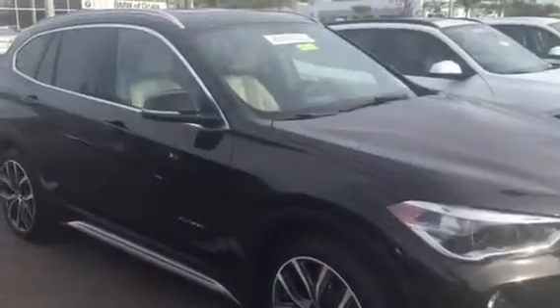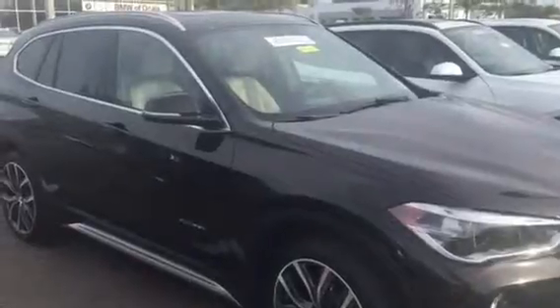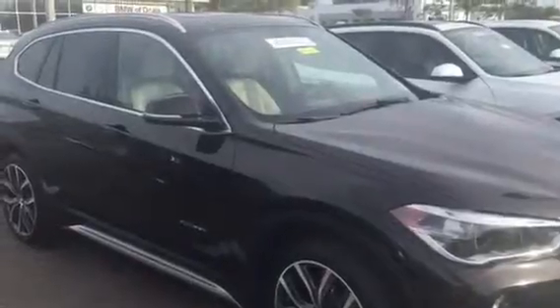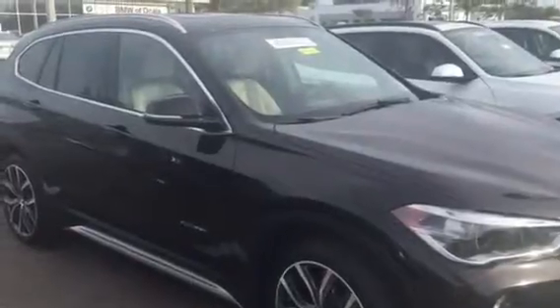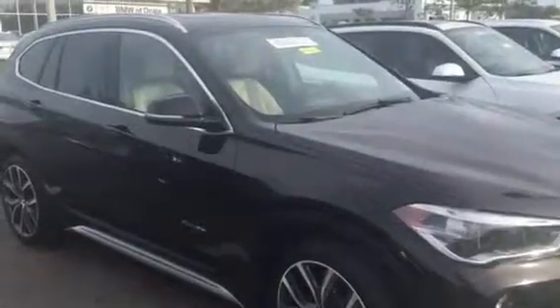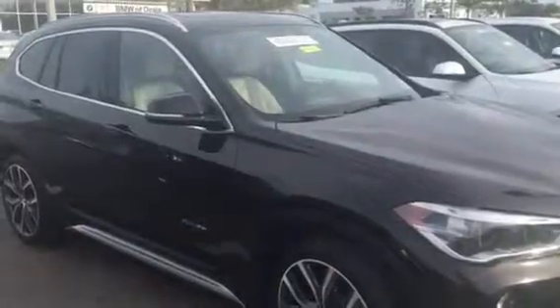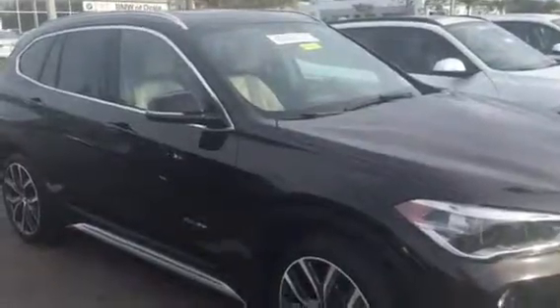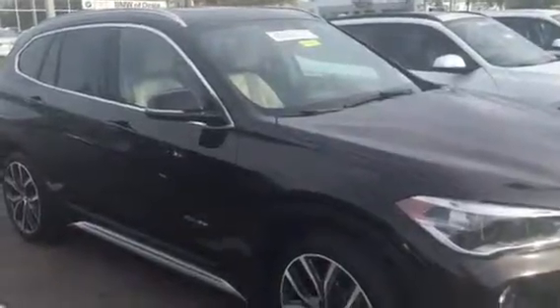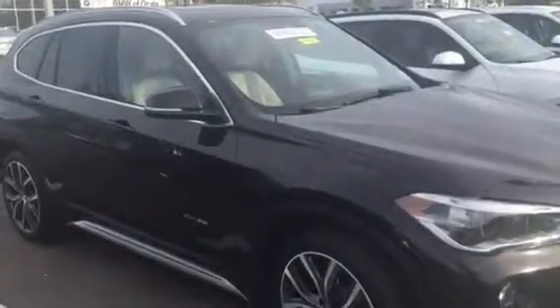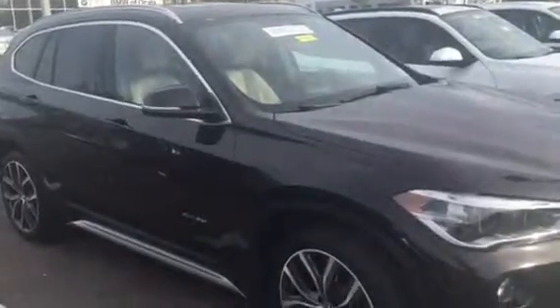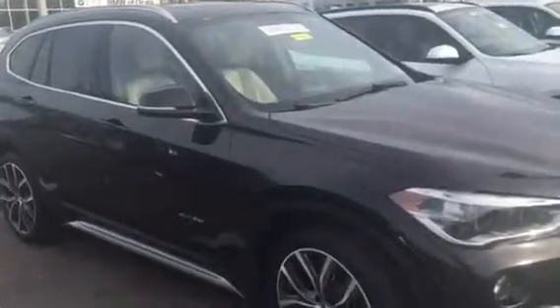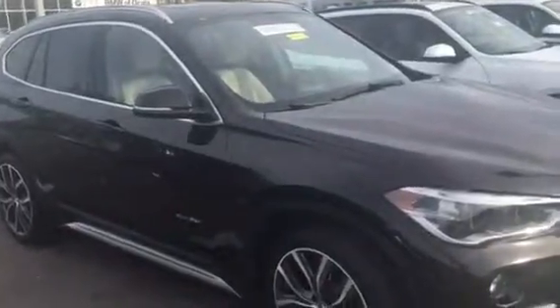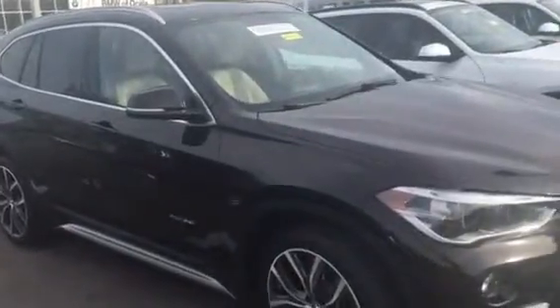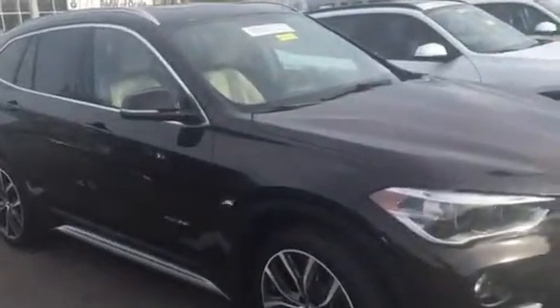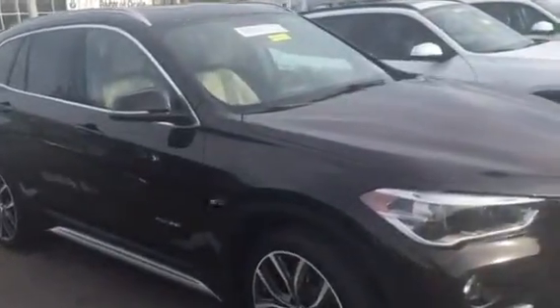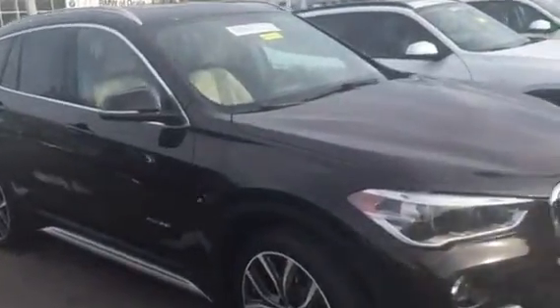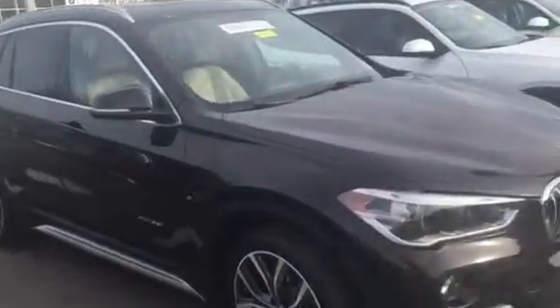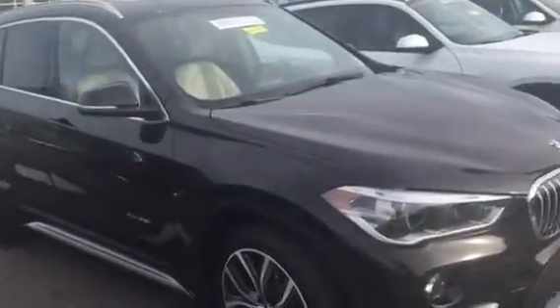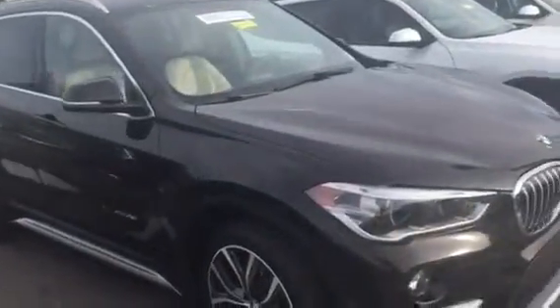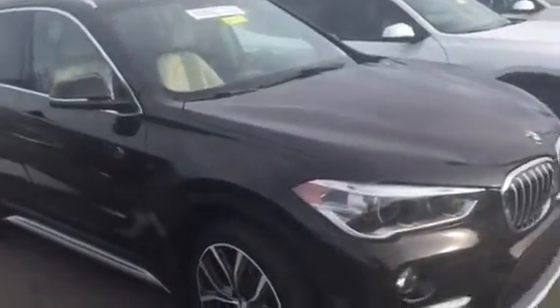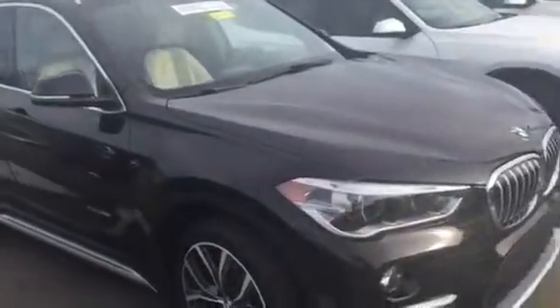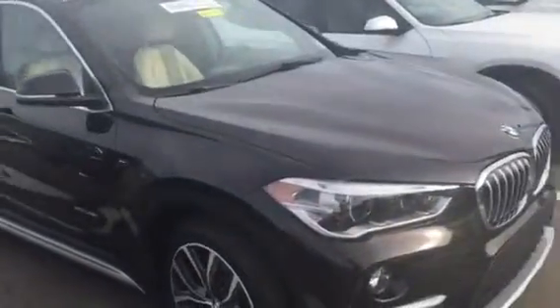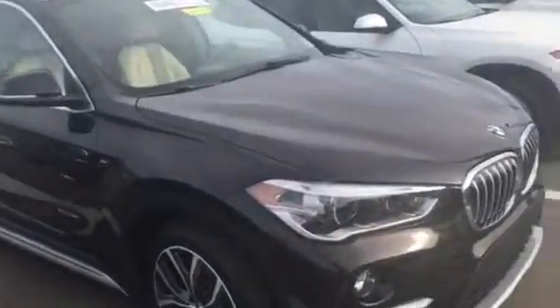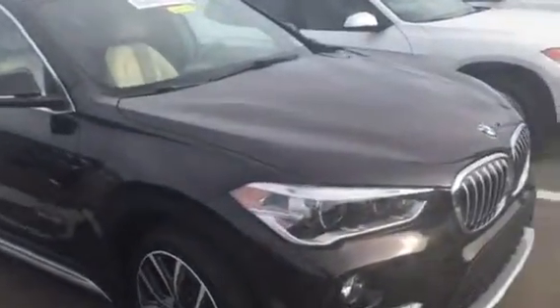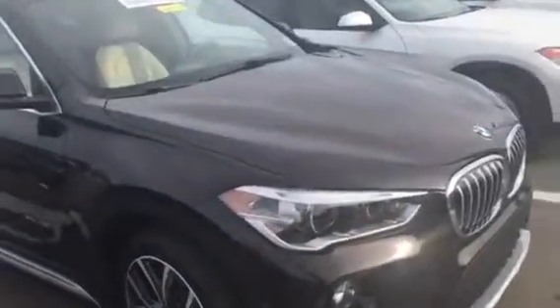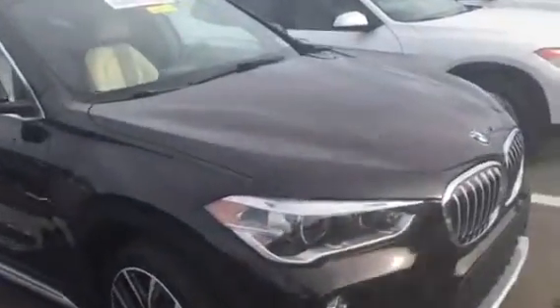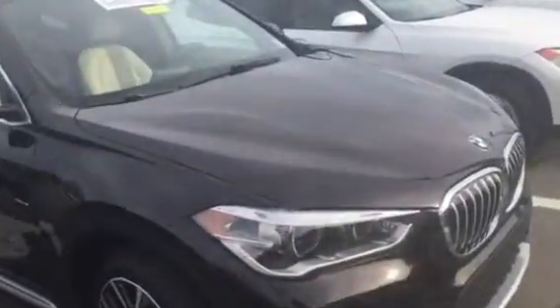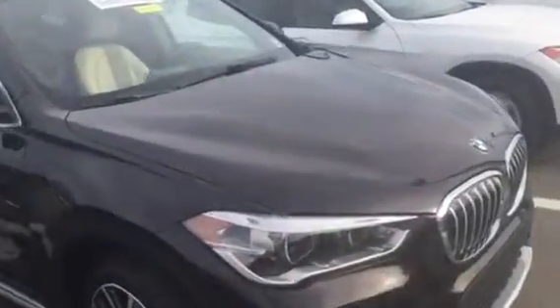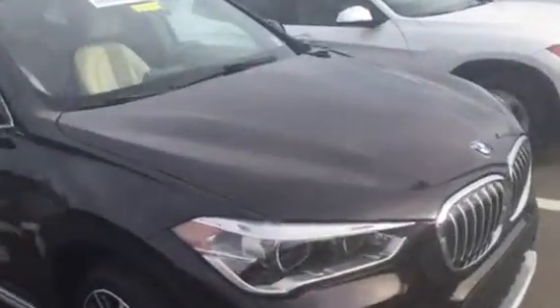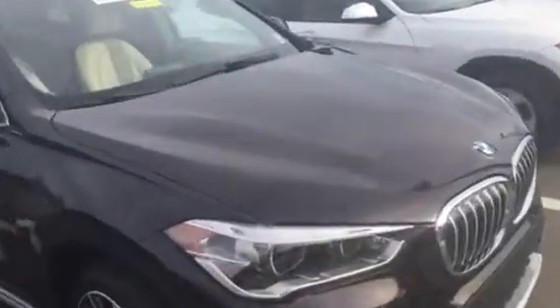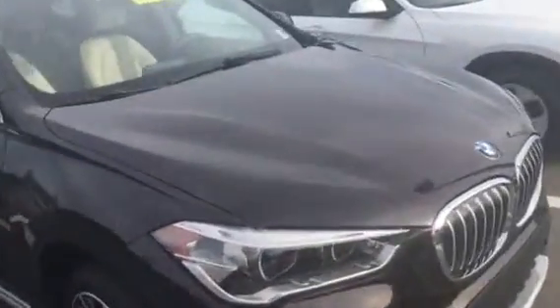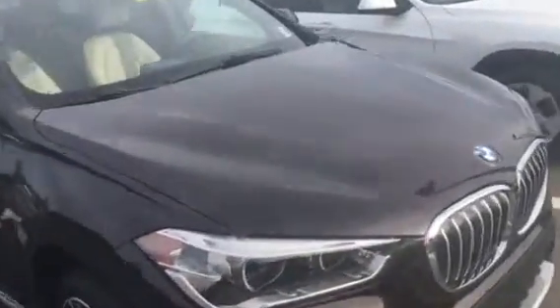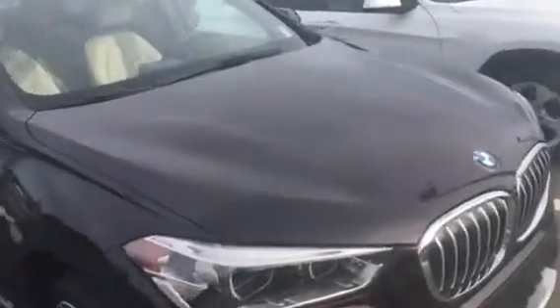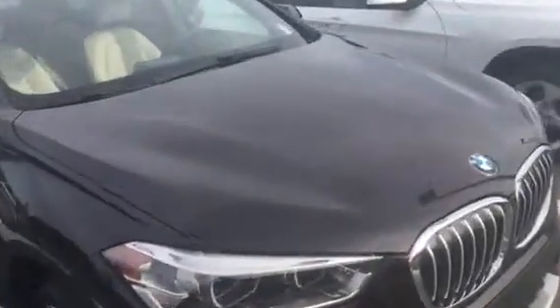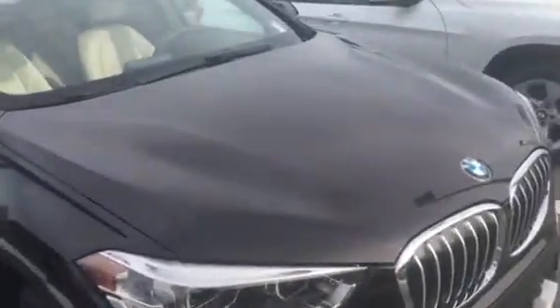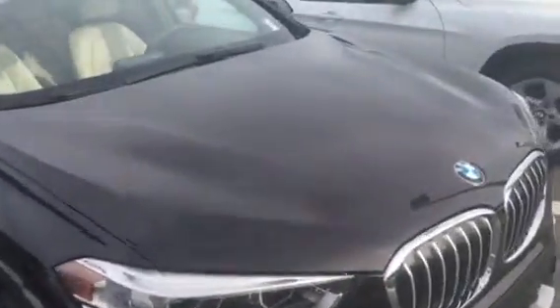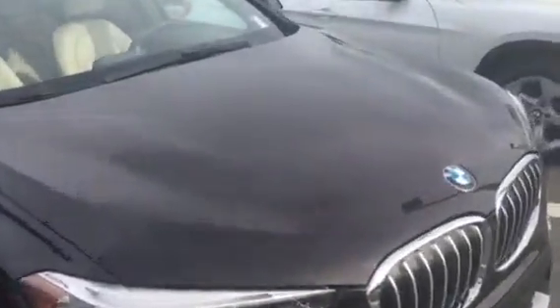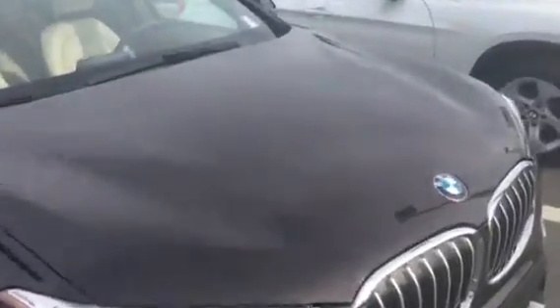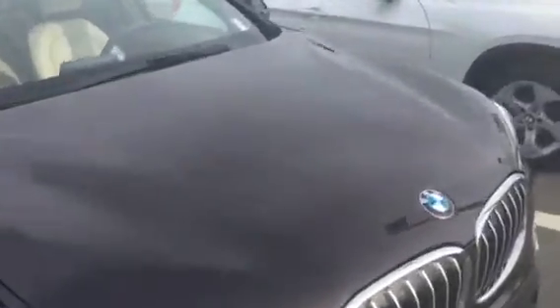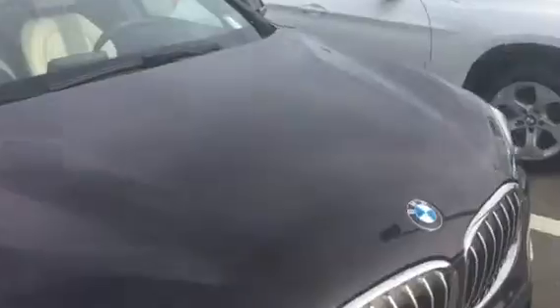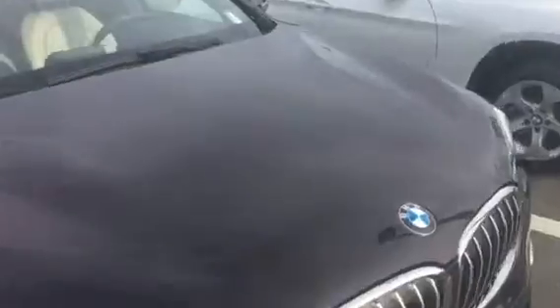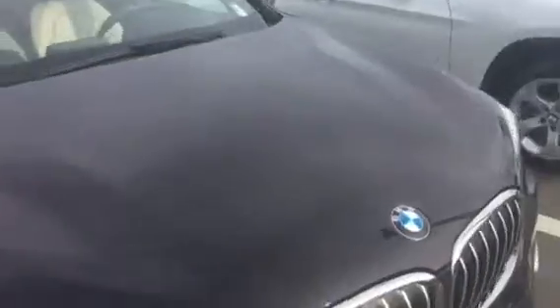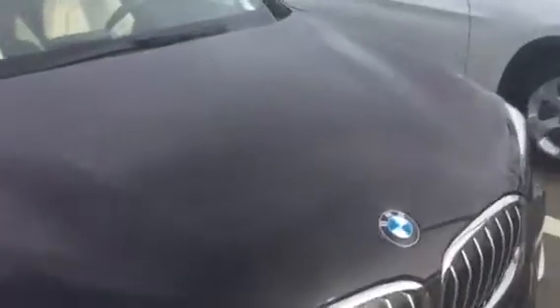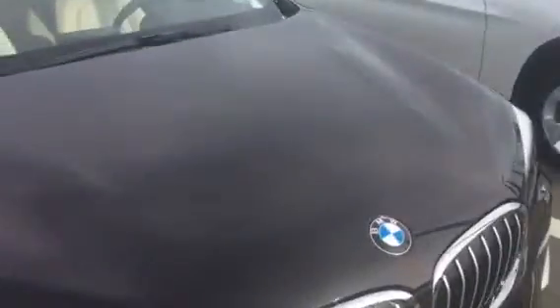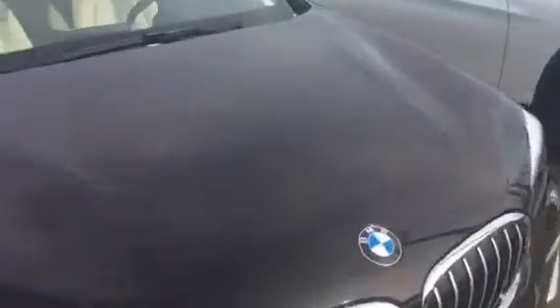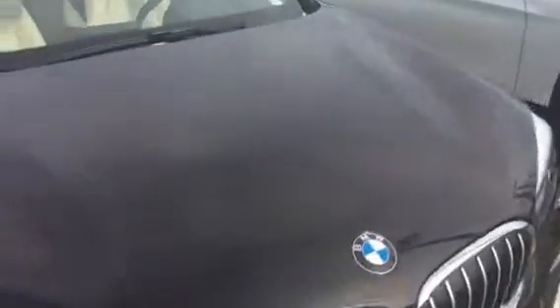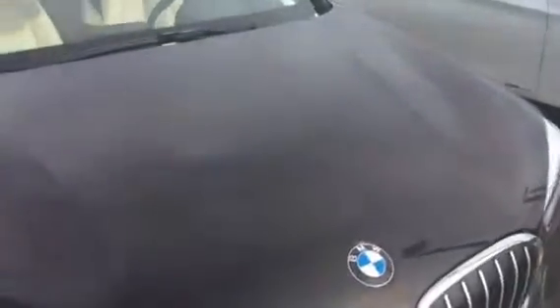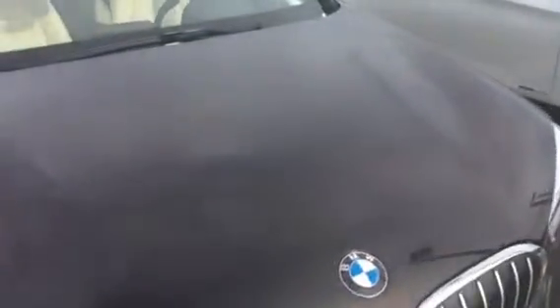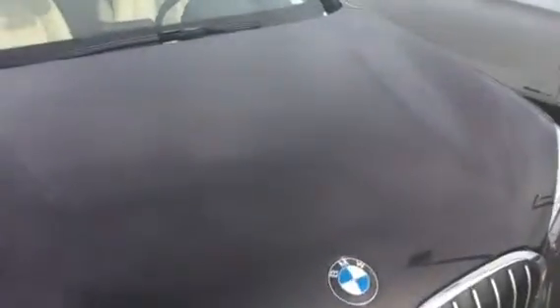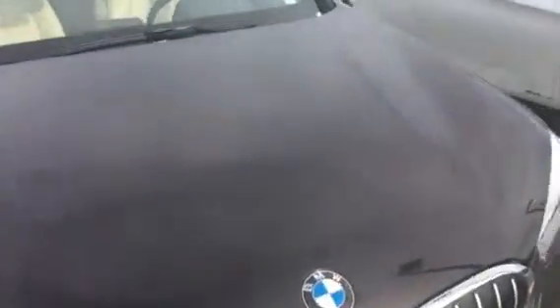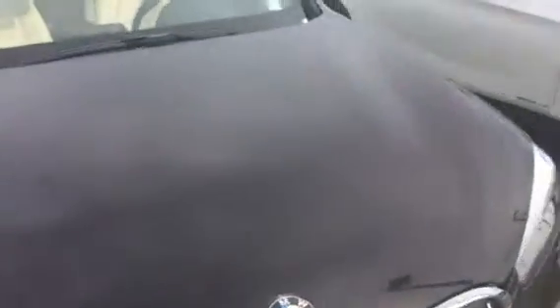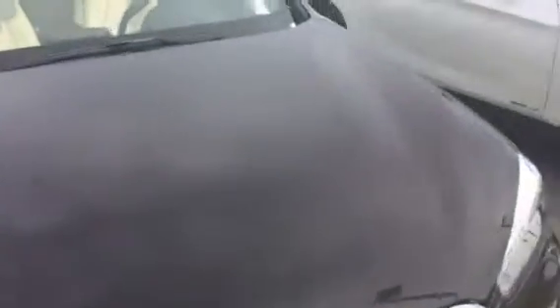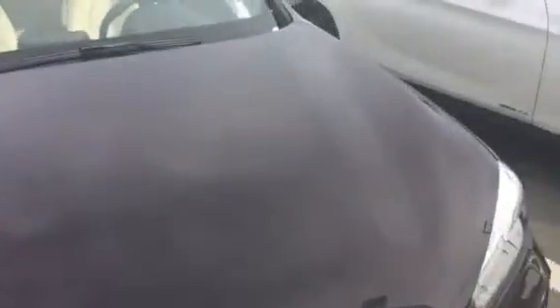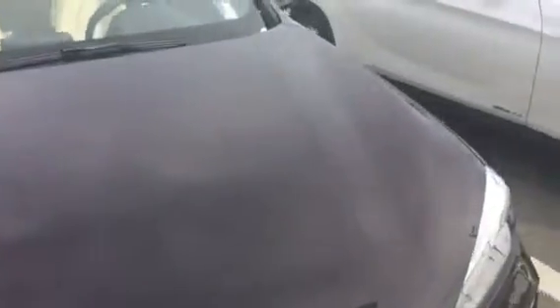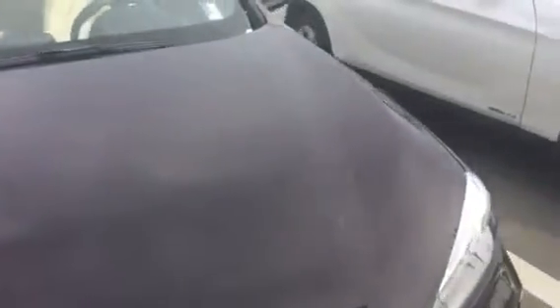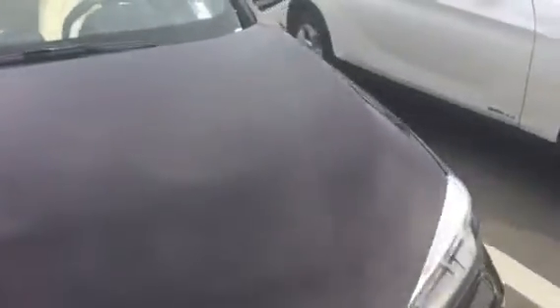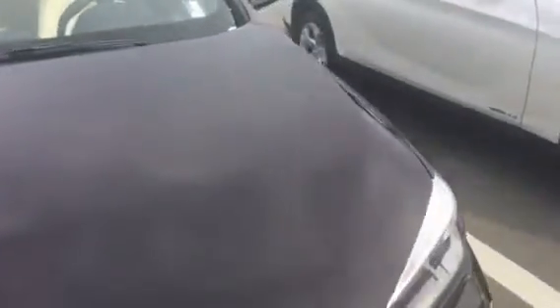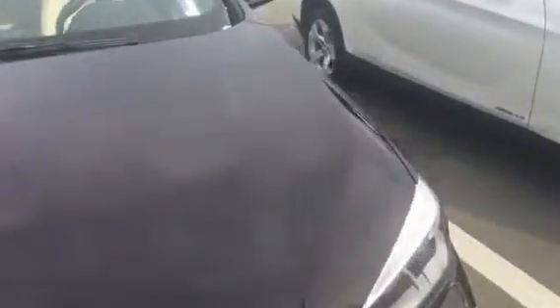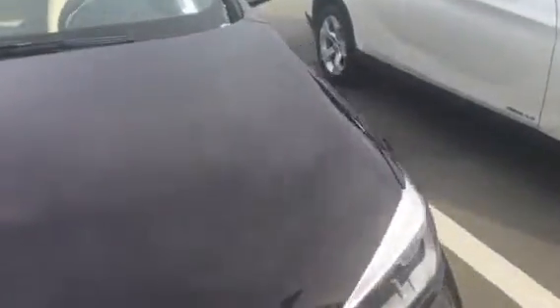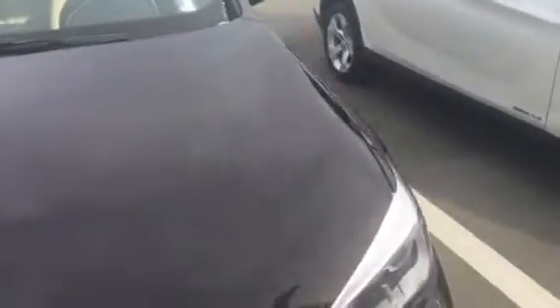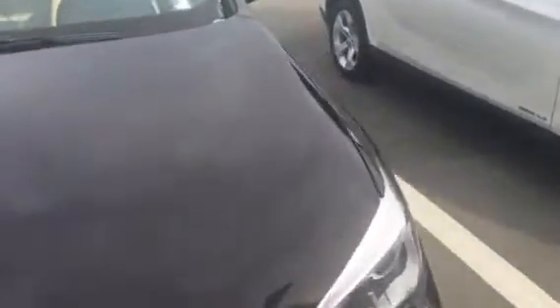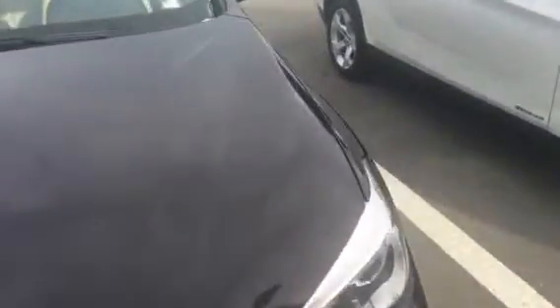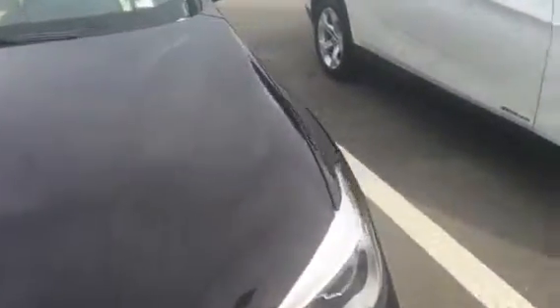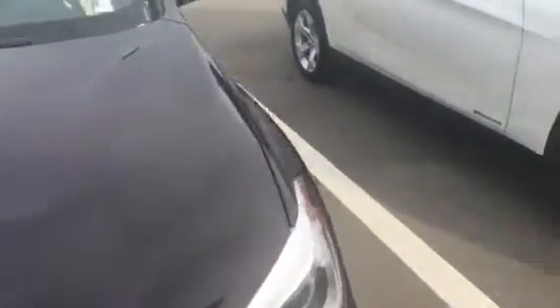Hi Trong! This is Terry from BMW and Porsche of Ocala. I'm here on the lot with some of our certified pre-owned X1s that we have in our inventory.